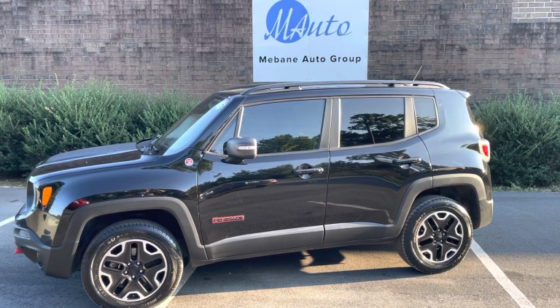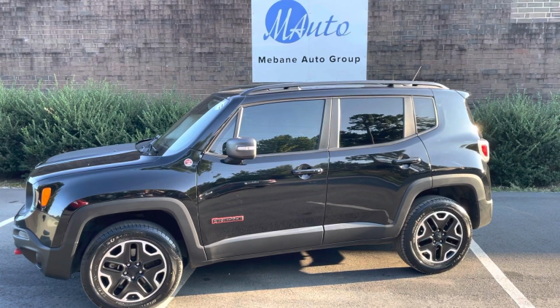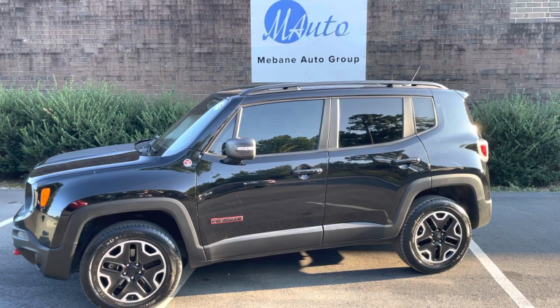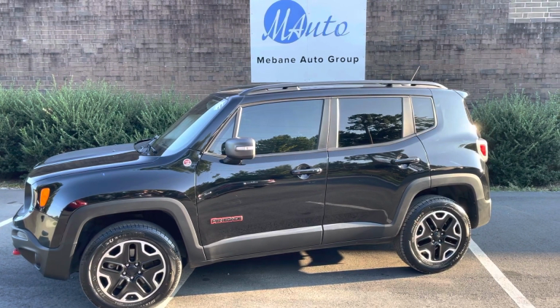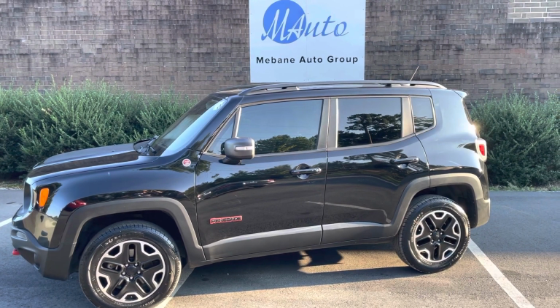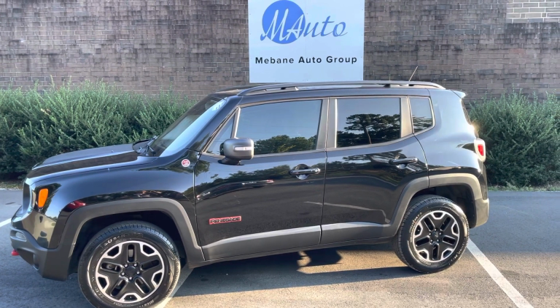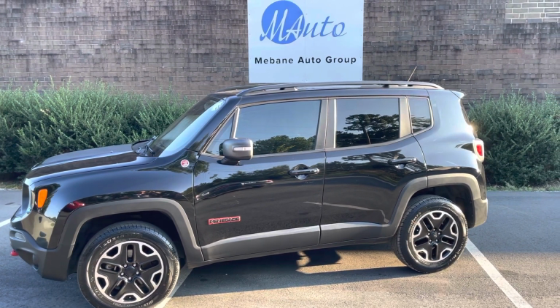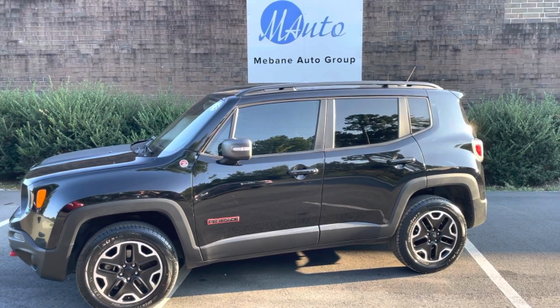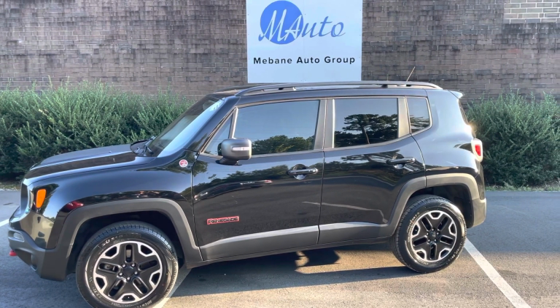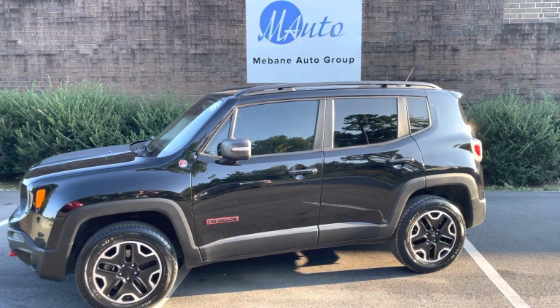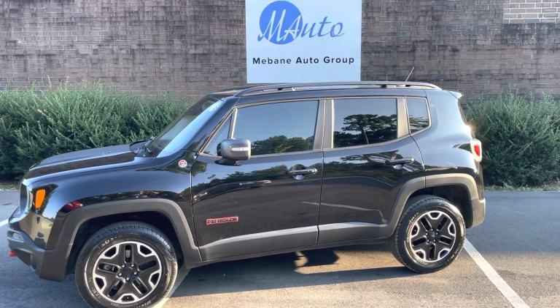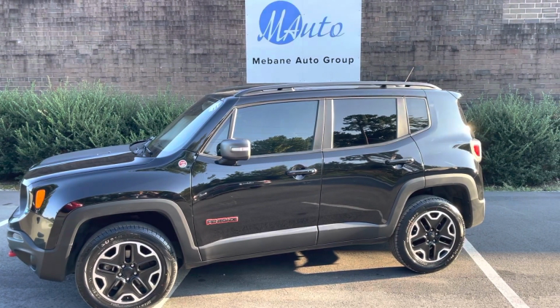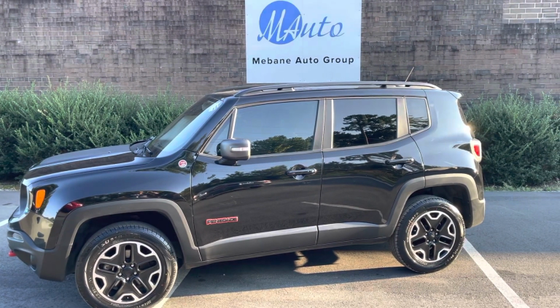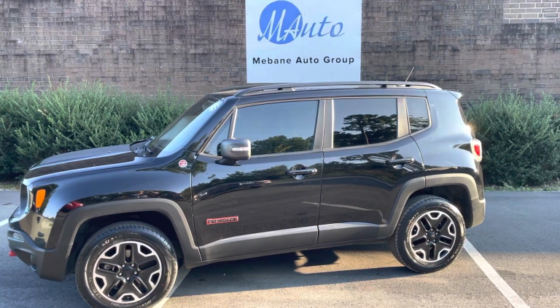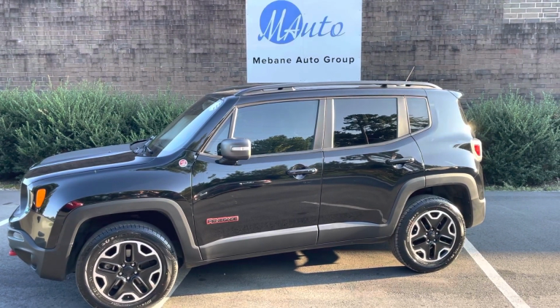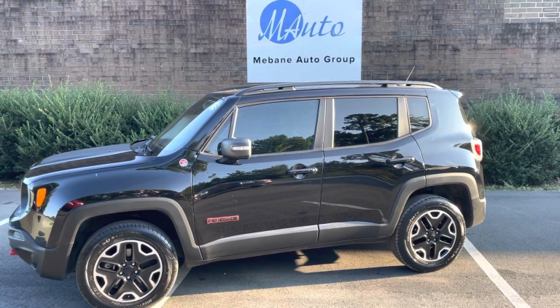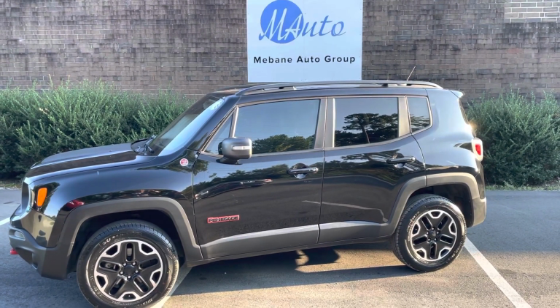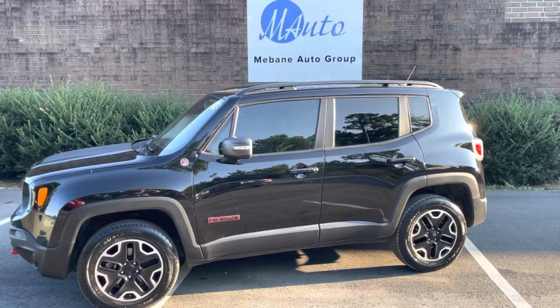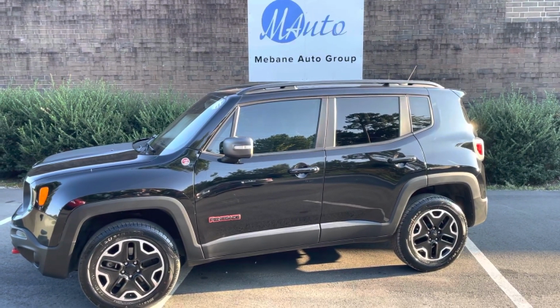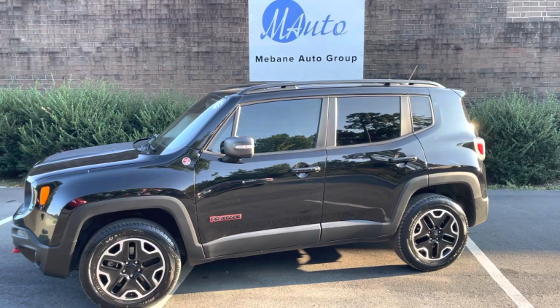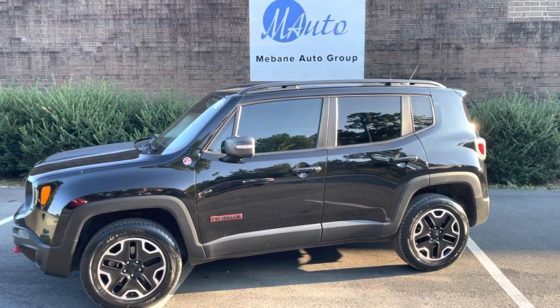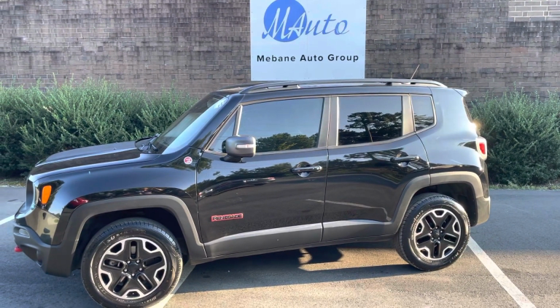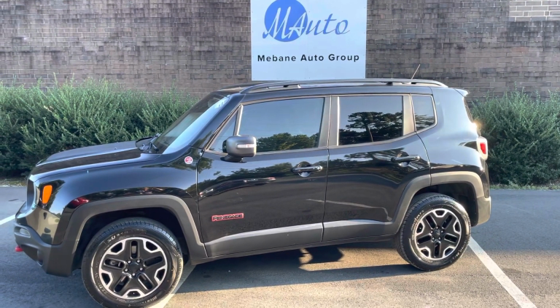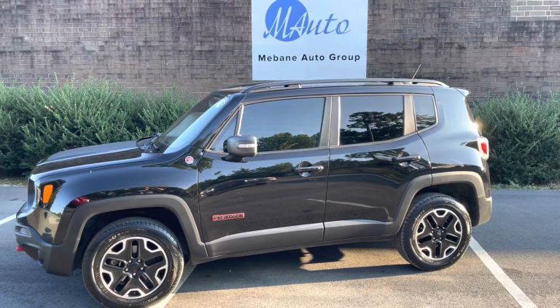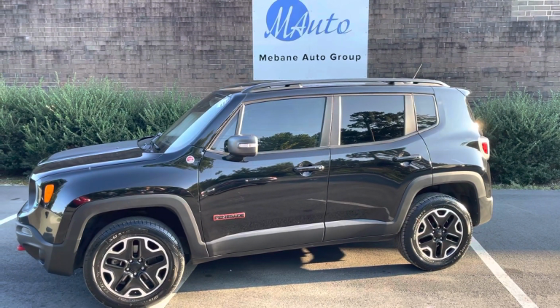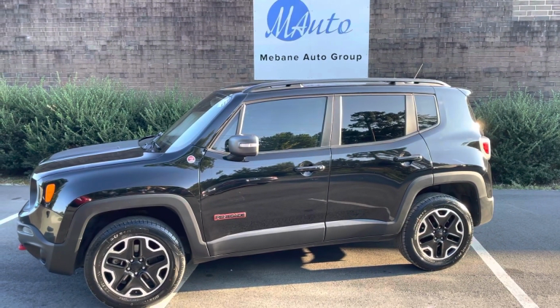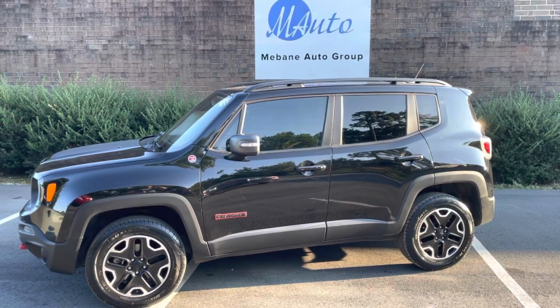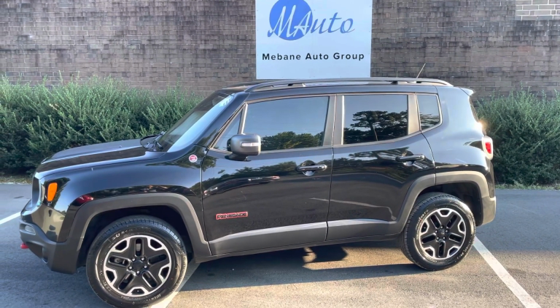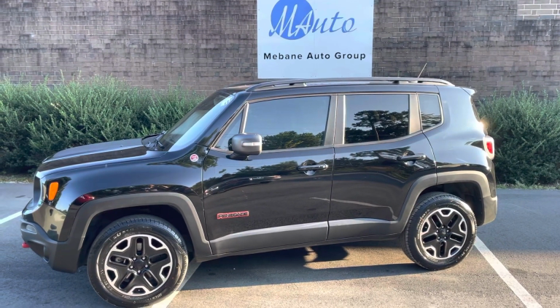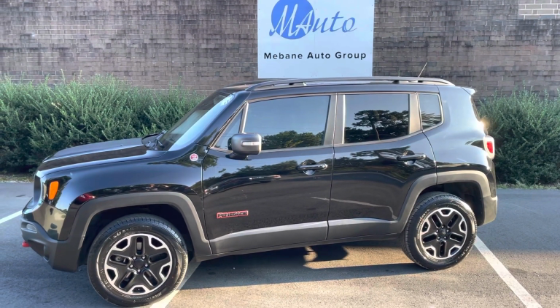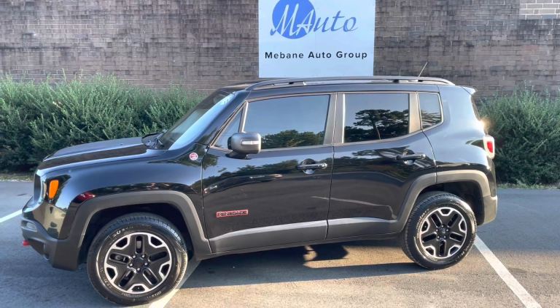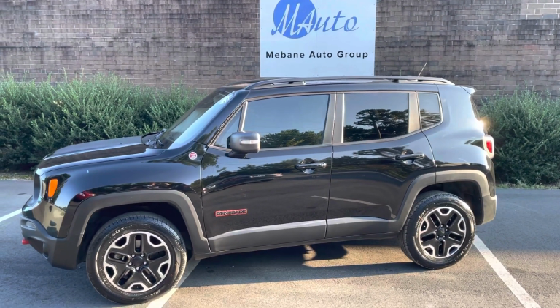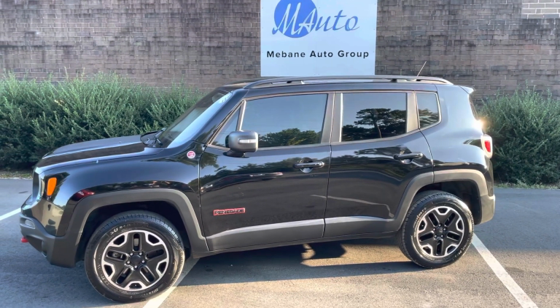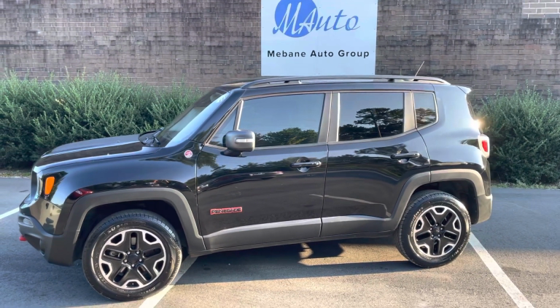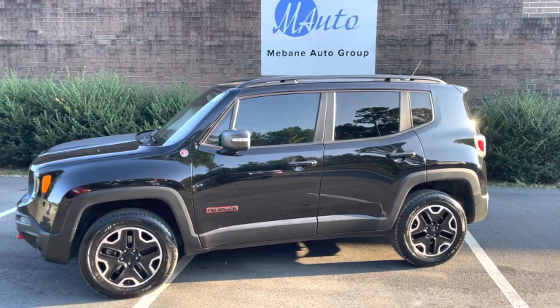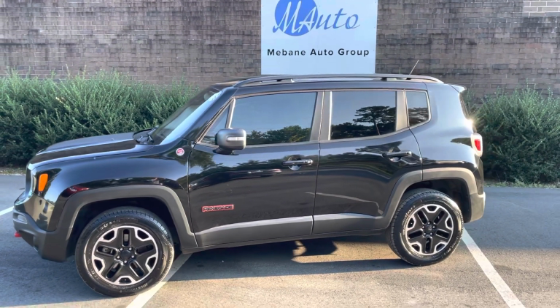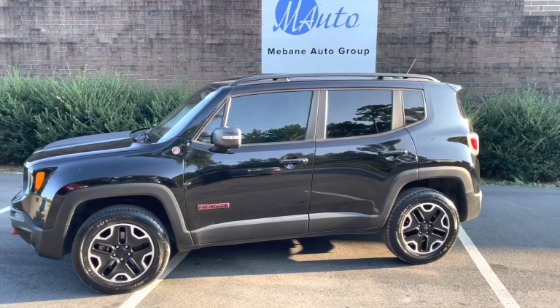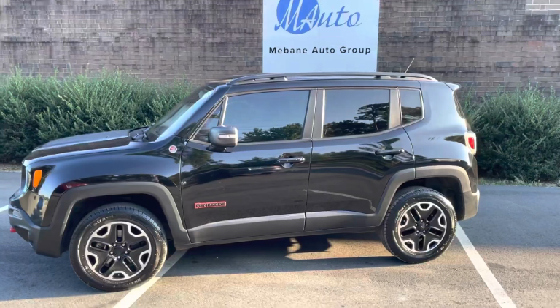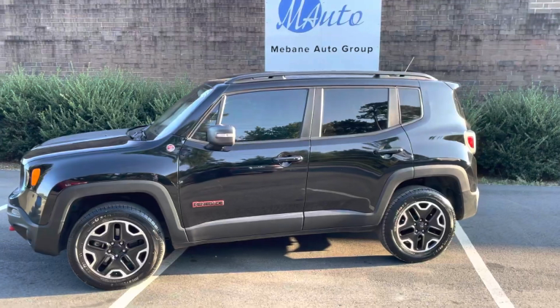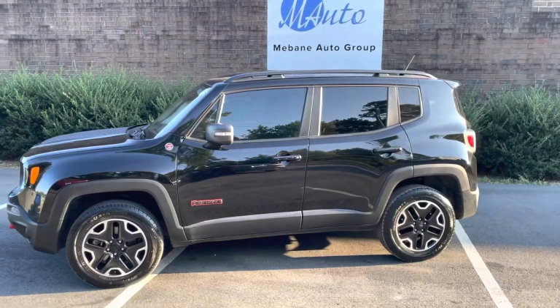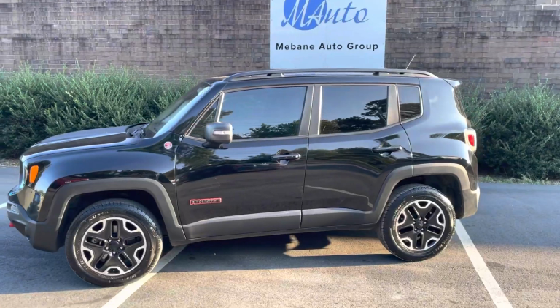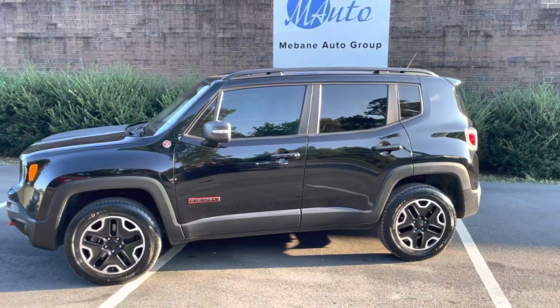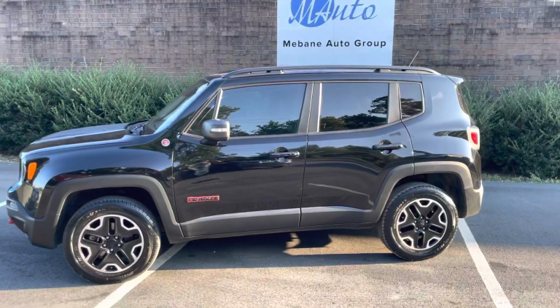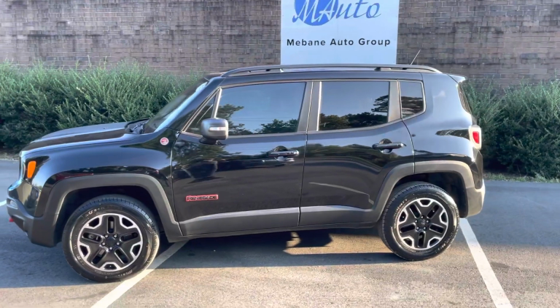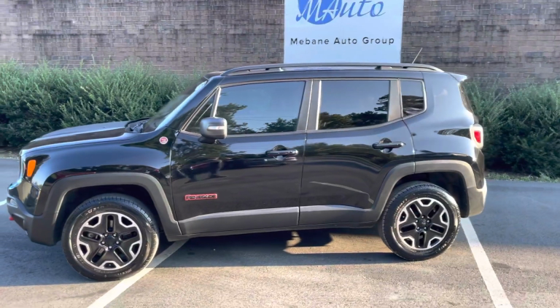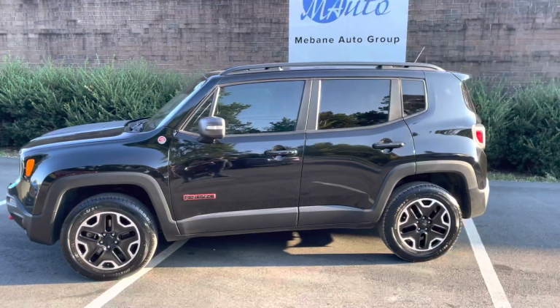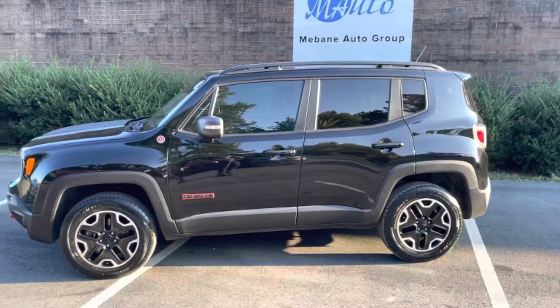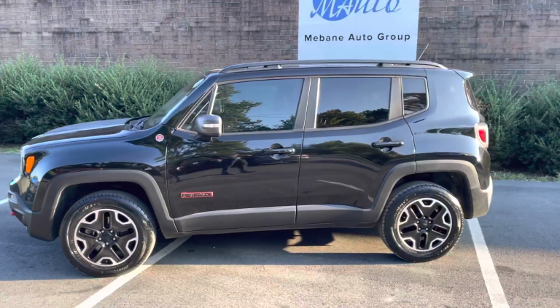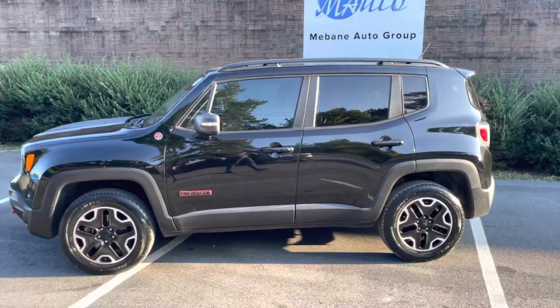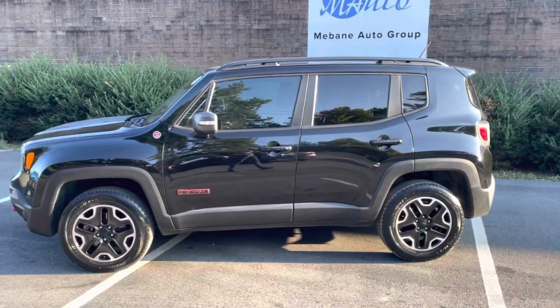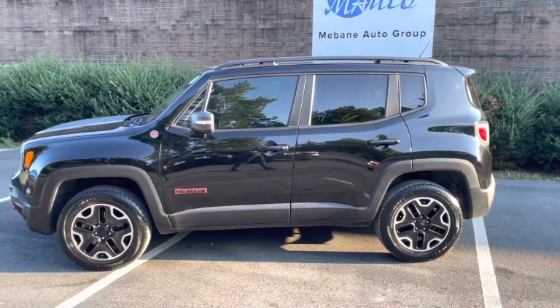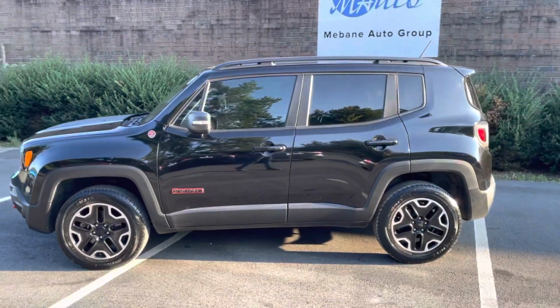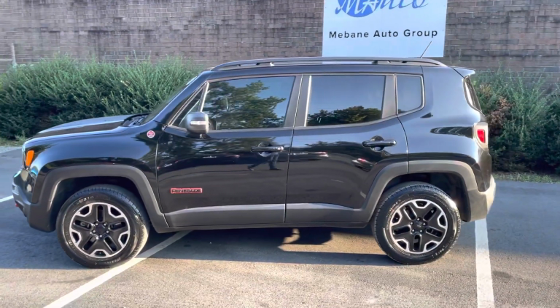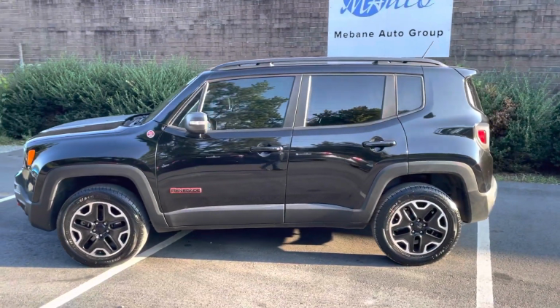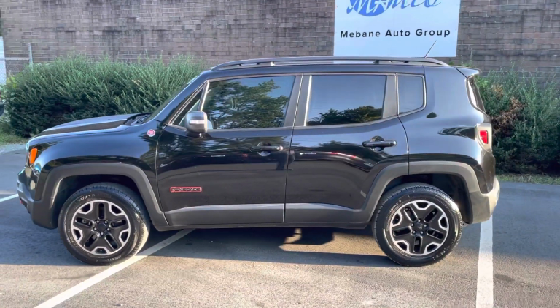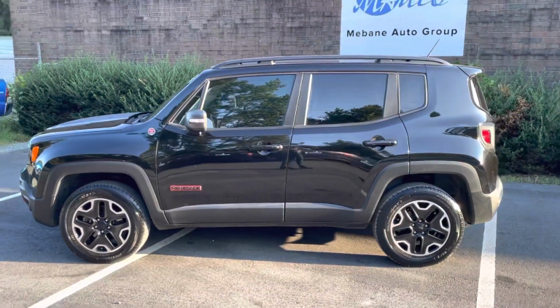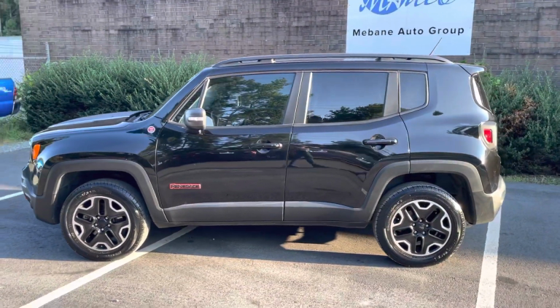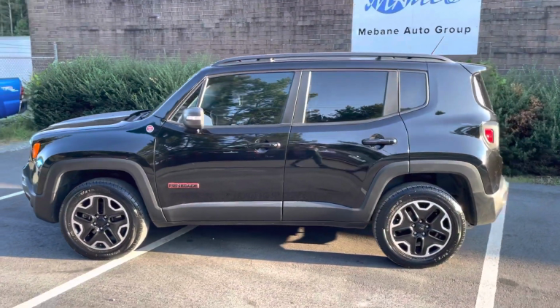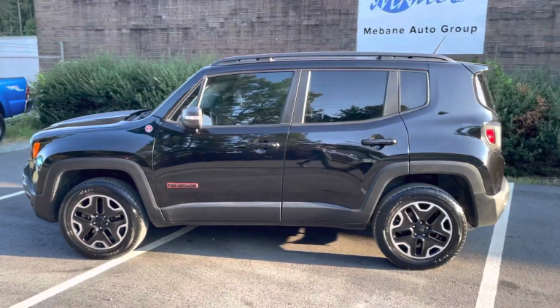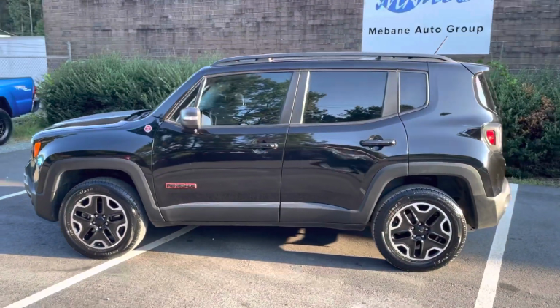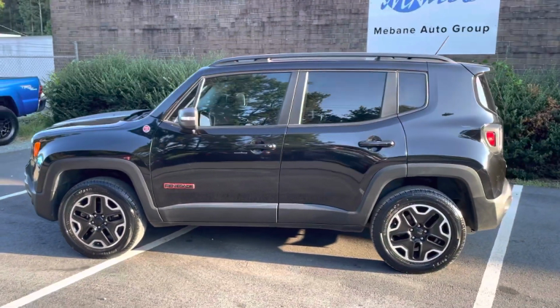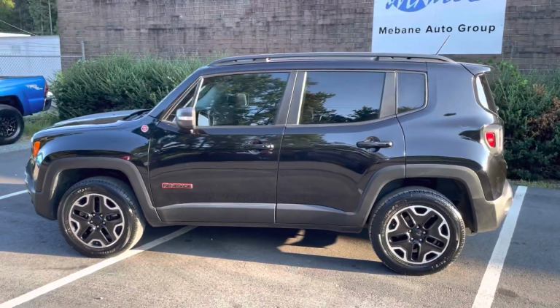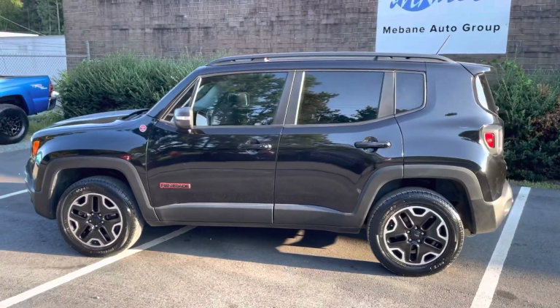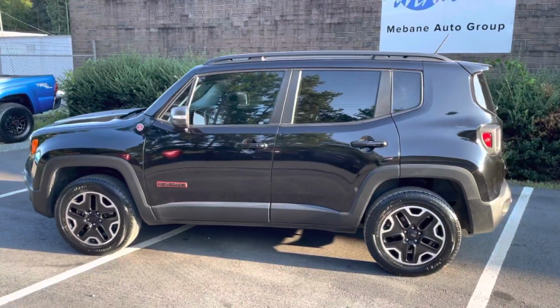Good evening, everyone. Chris here, I'm with Havana Auto Group. Do a quick video walk around of this 2017 Jeep Renegade.